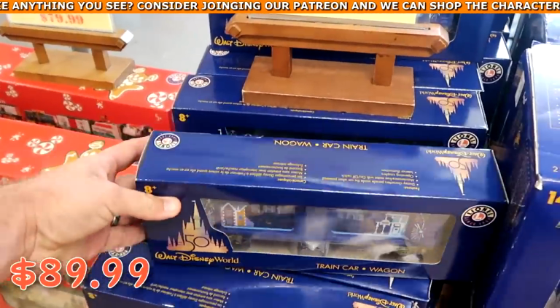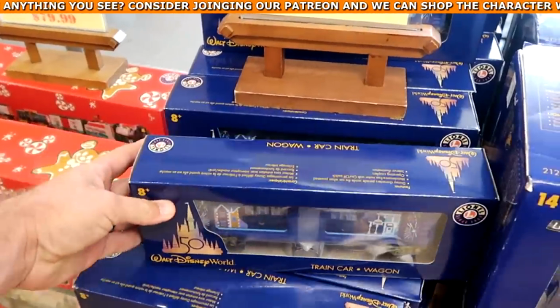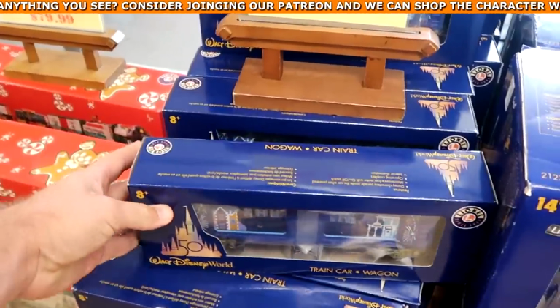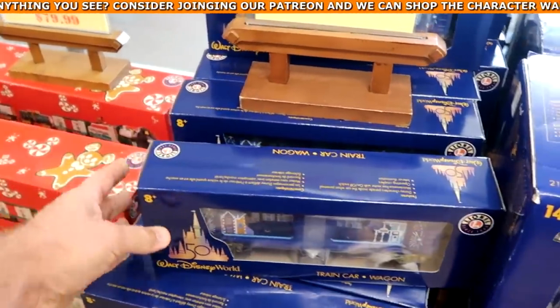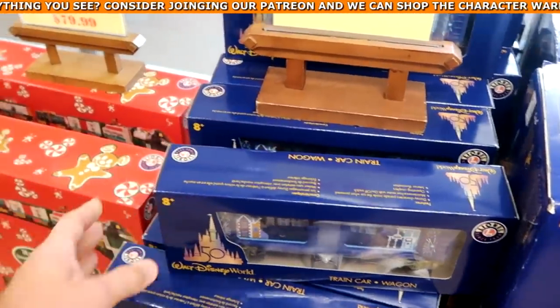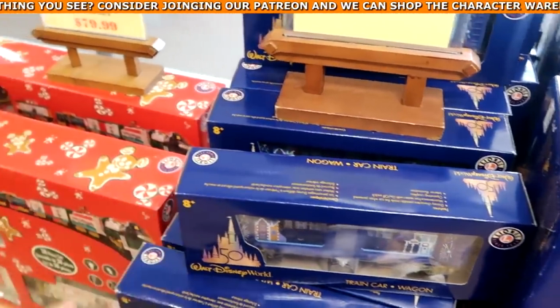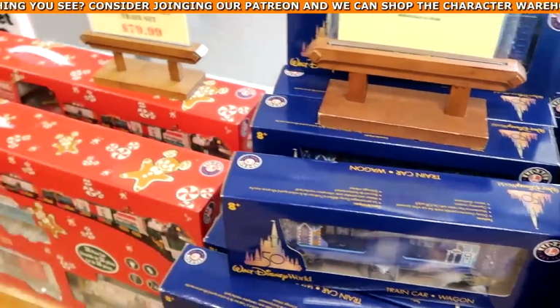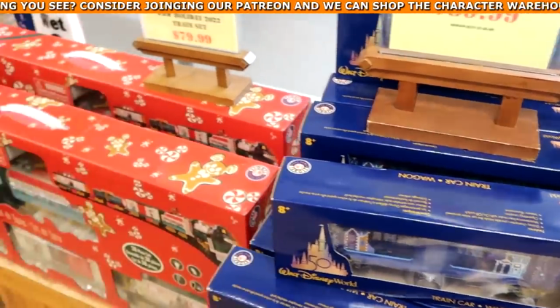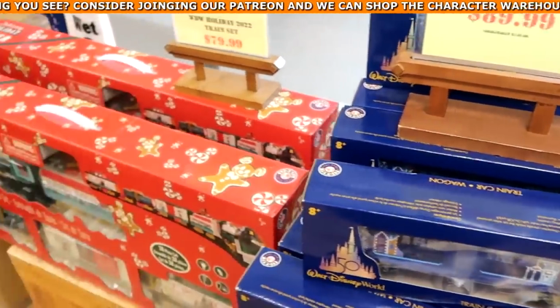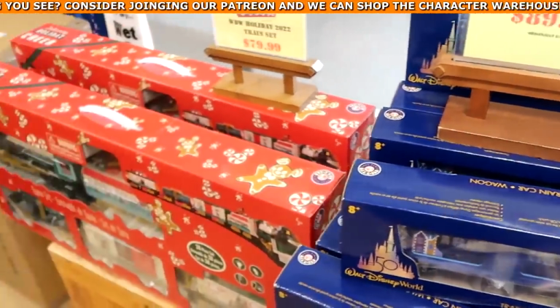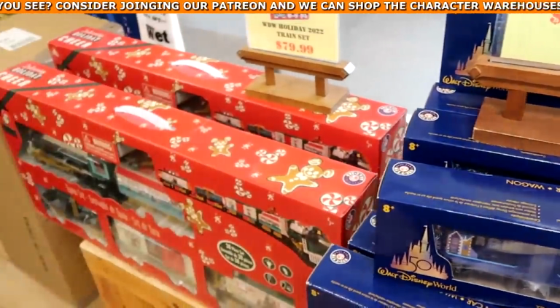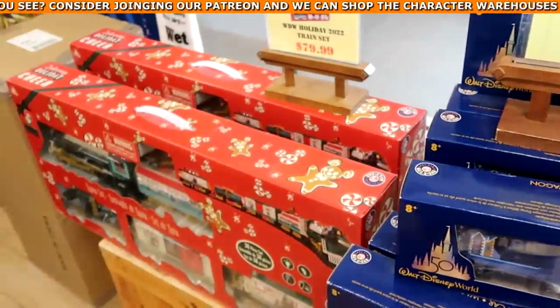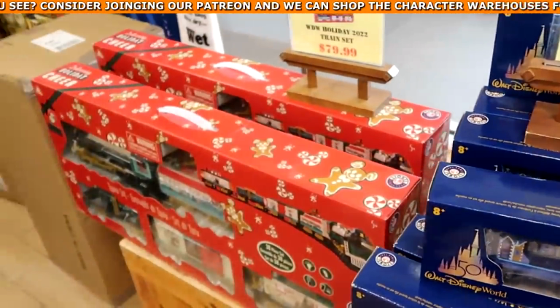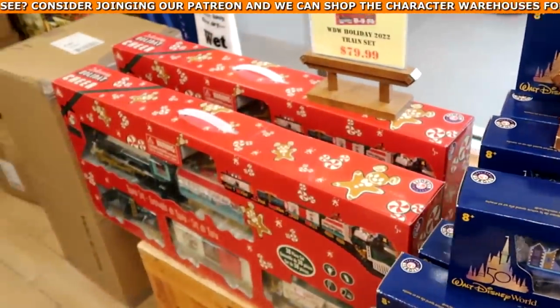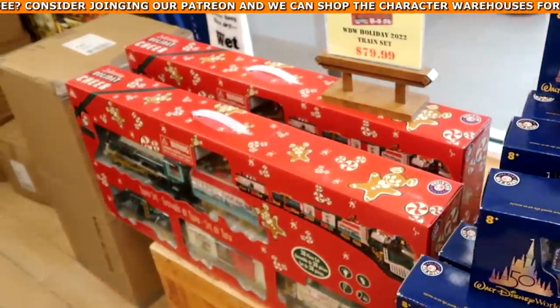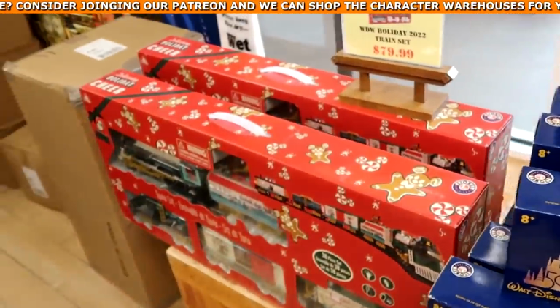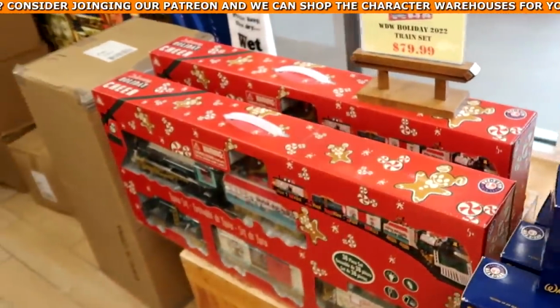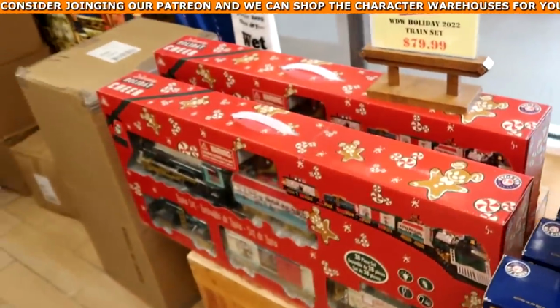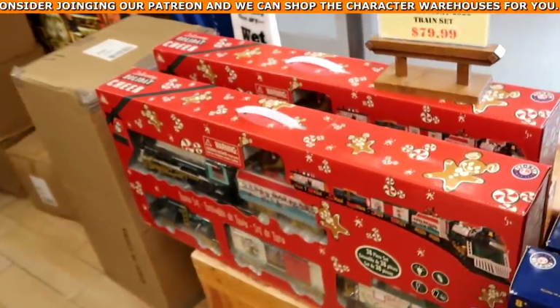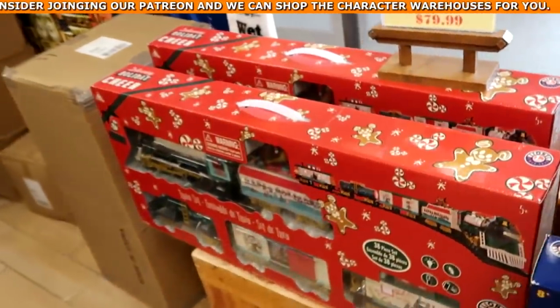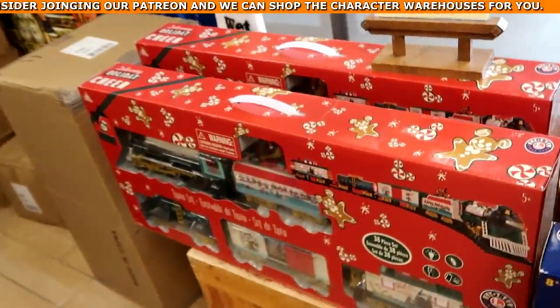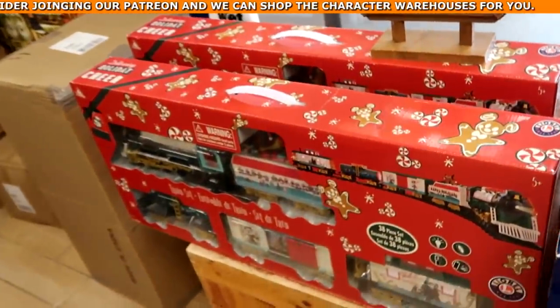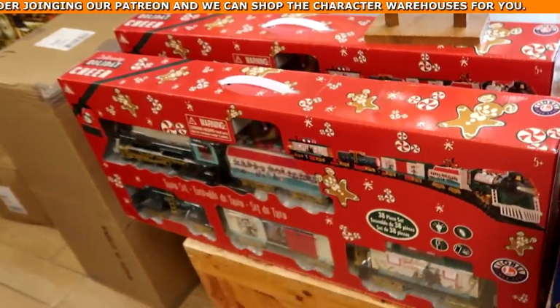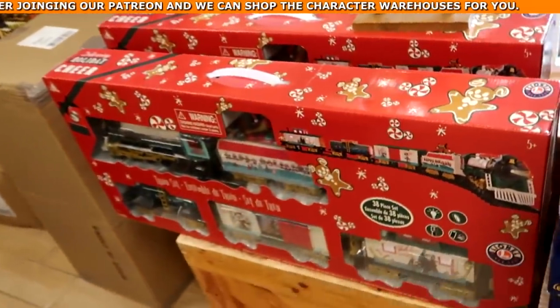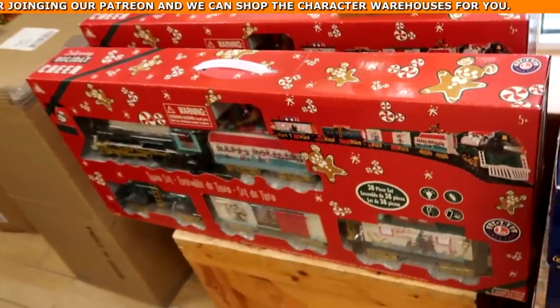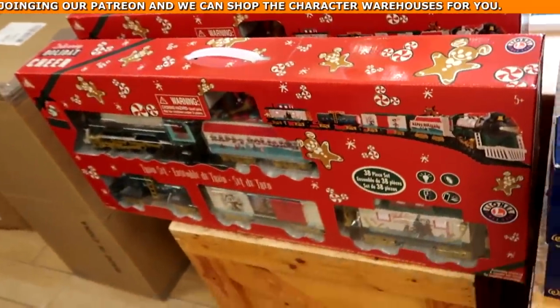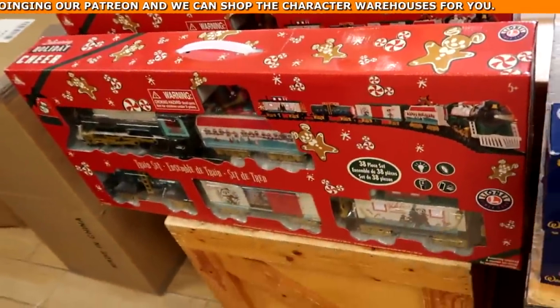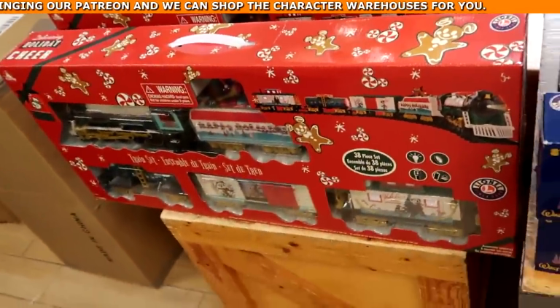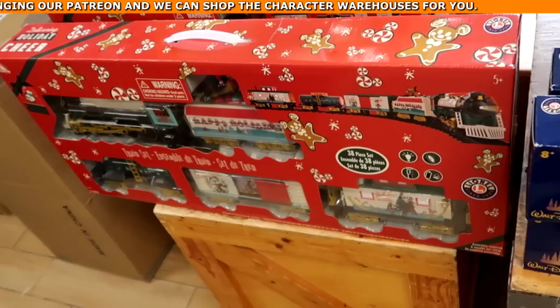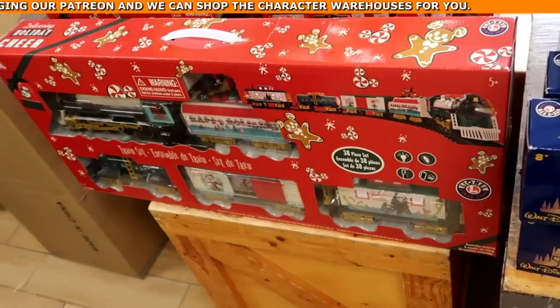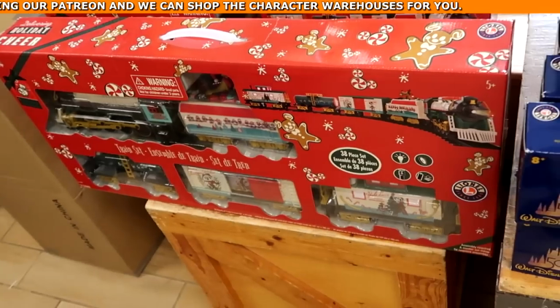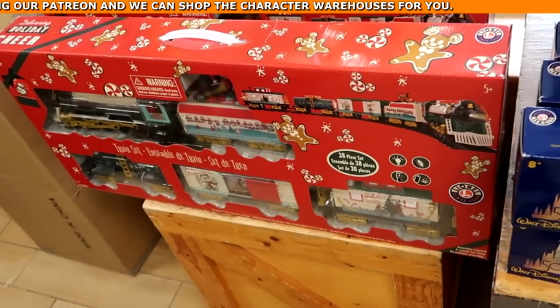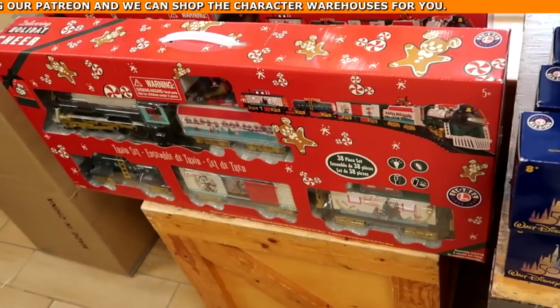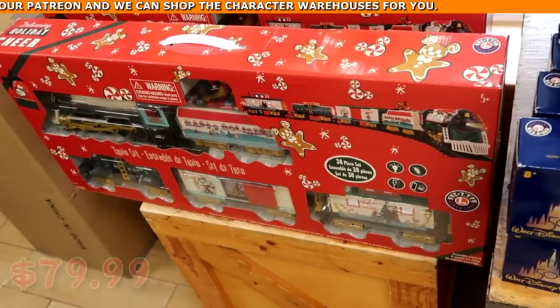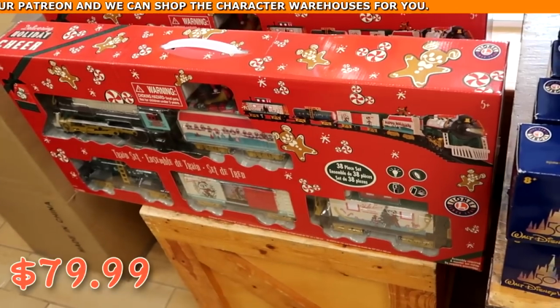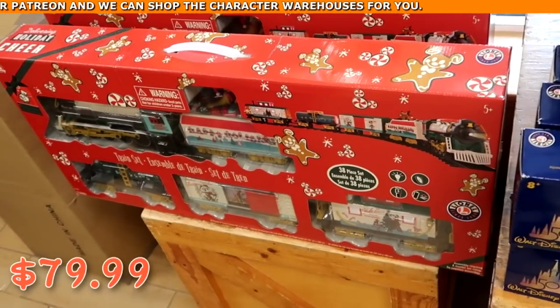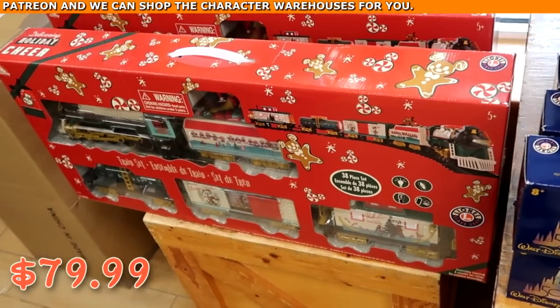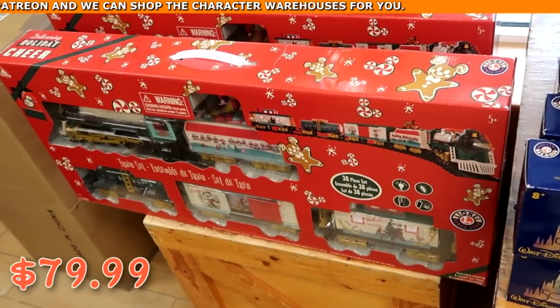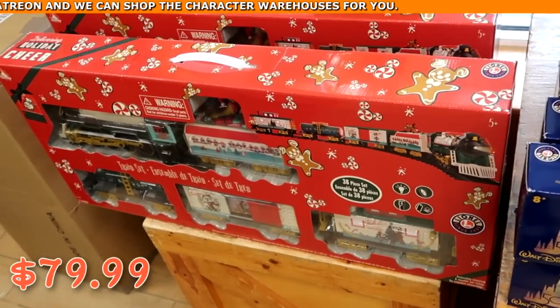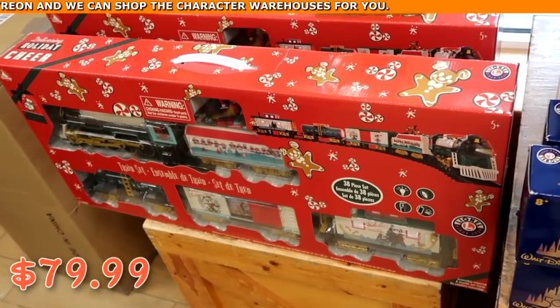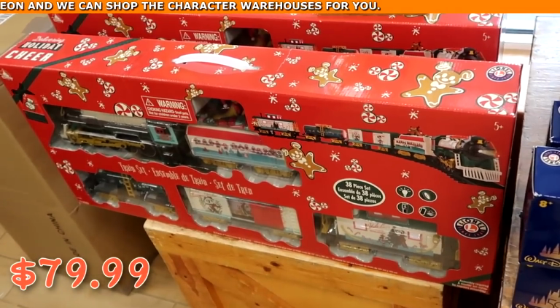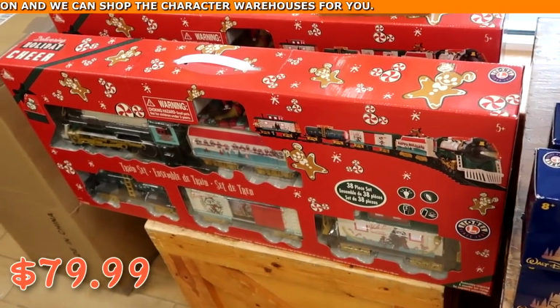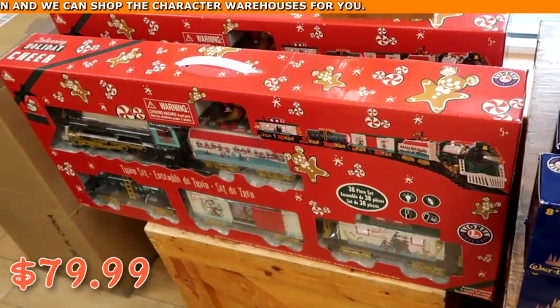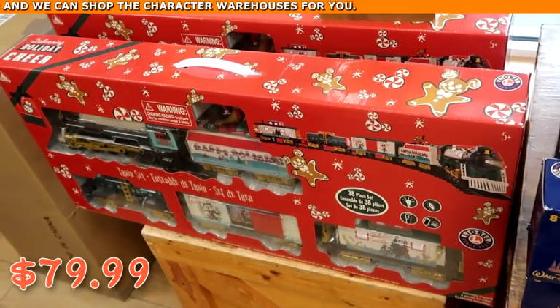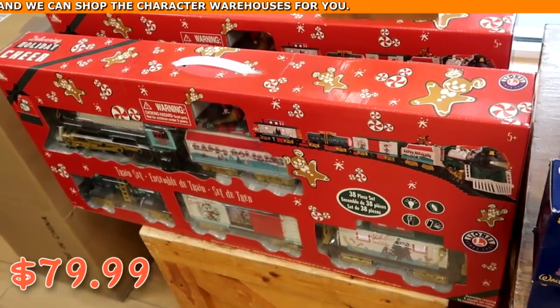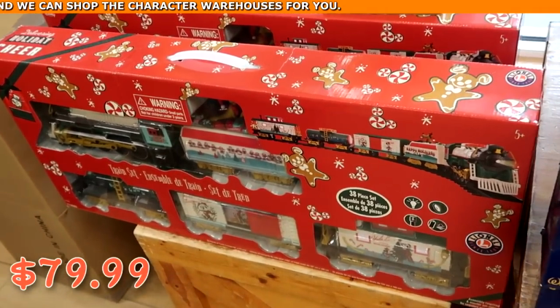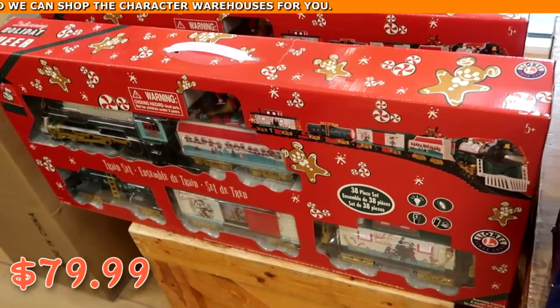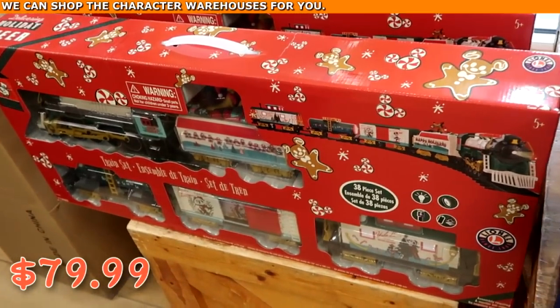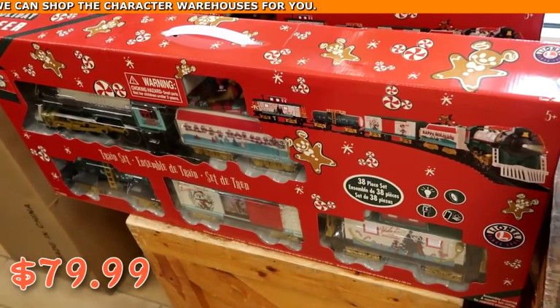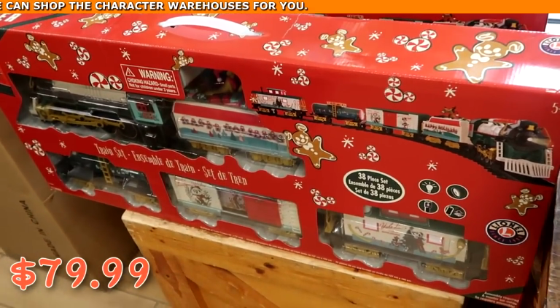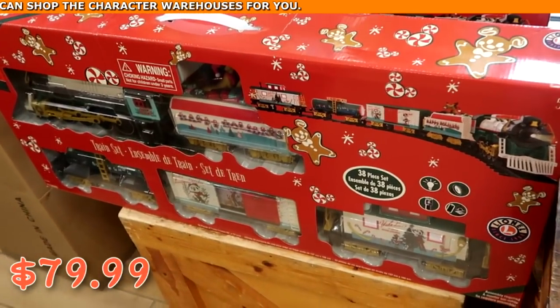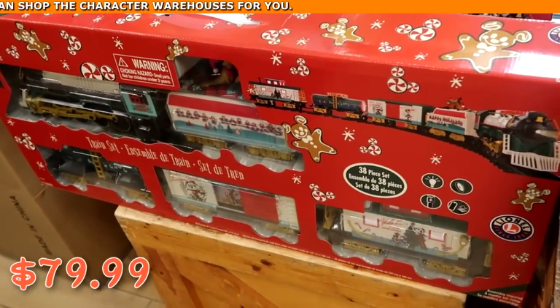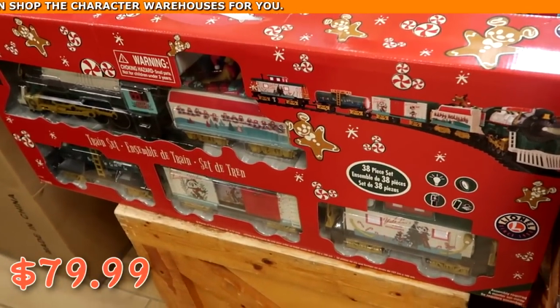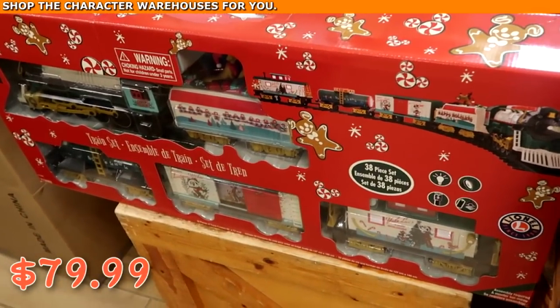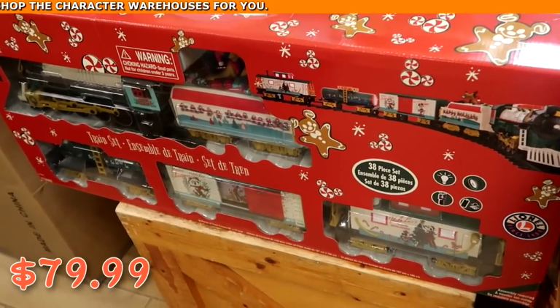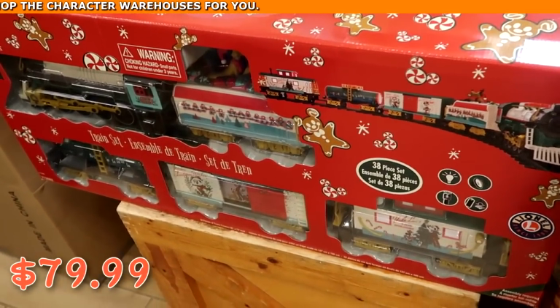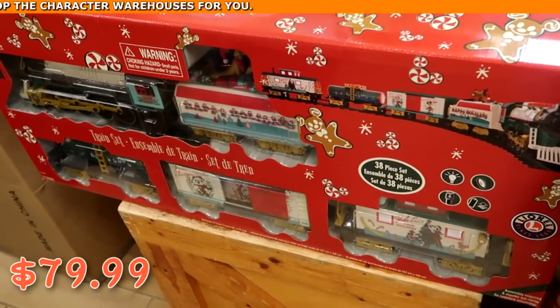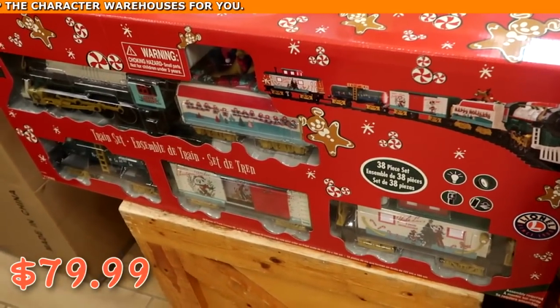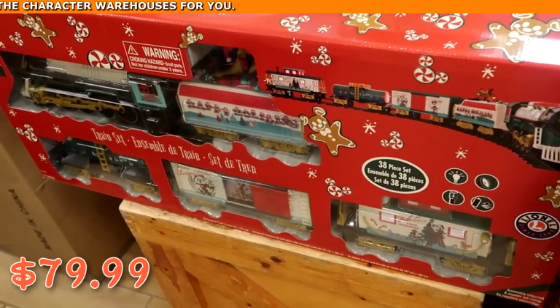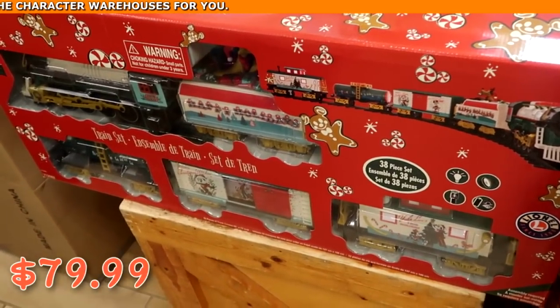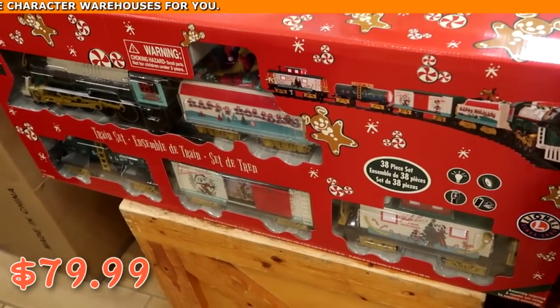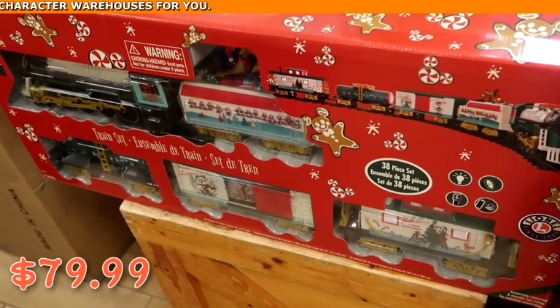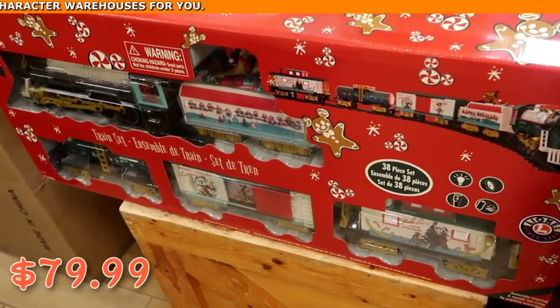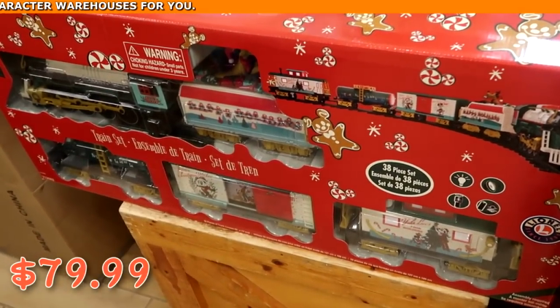They also have a cheaper Lionel version for $79.99, from this past Christmas 2022. That is still really cool though.